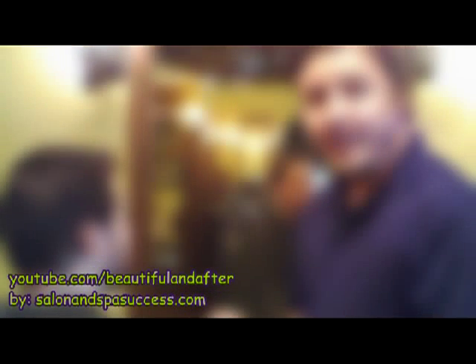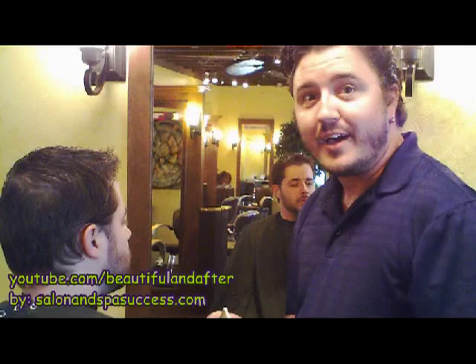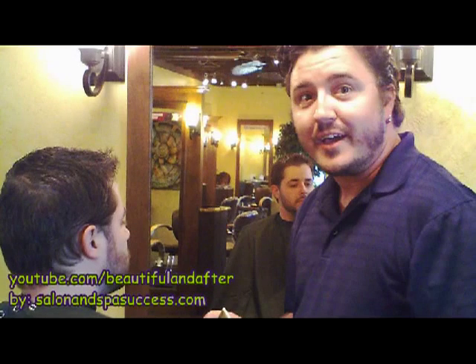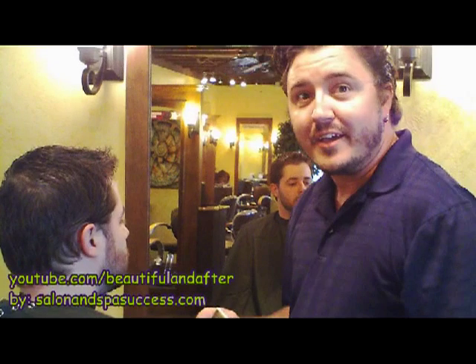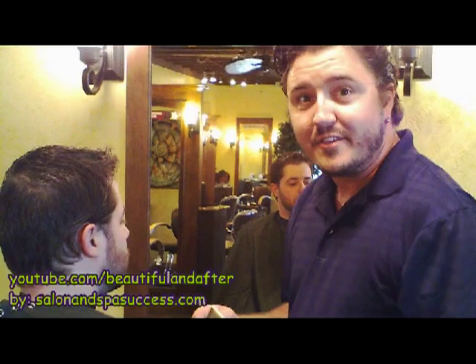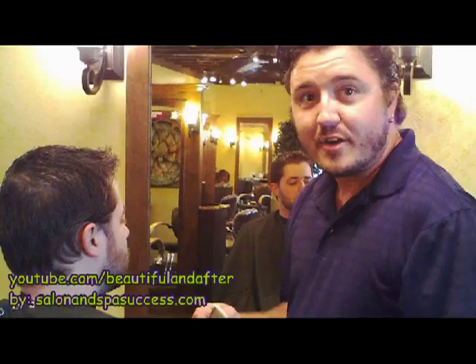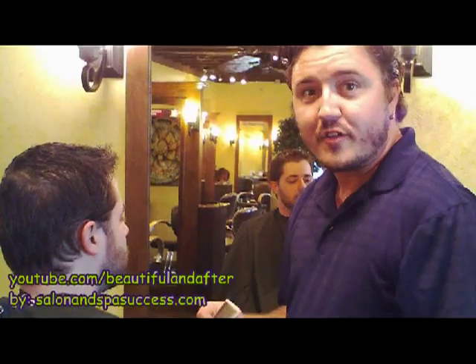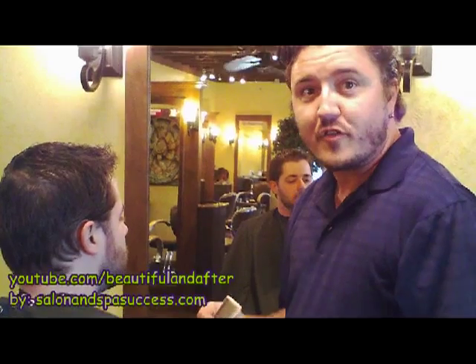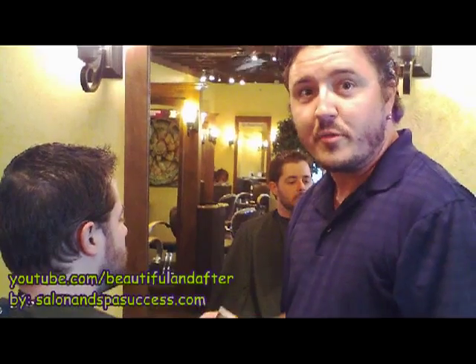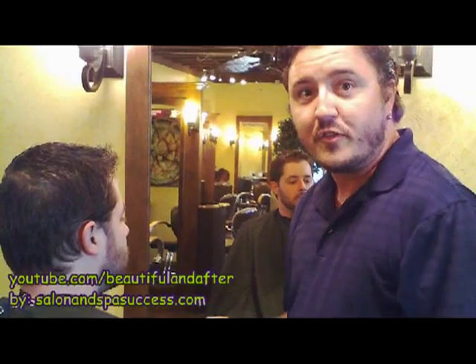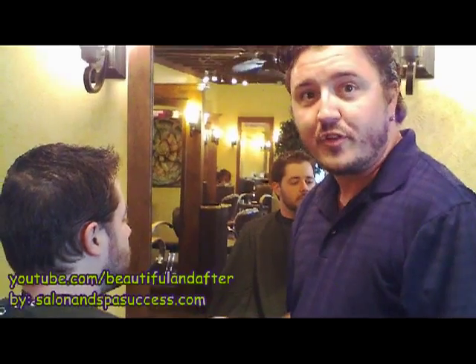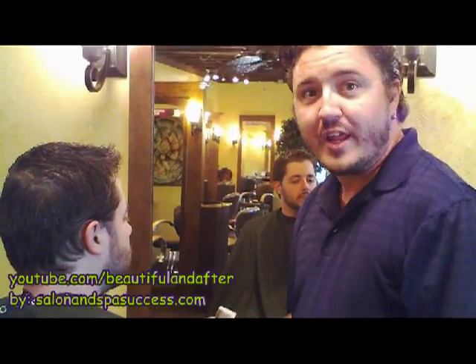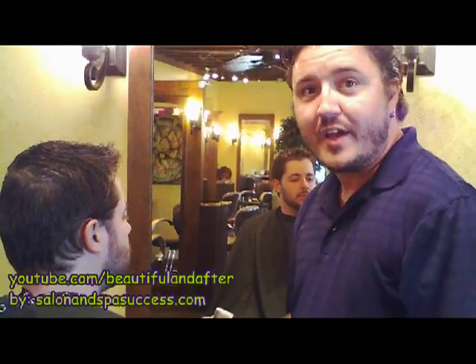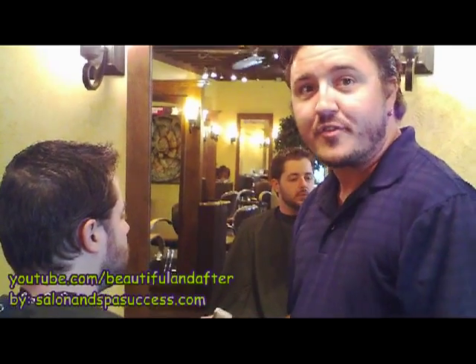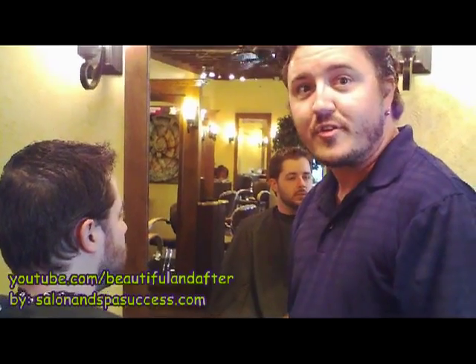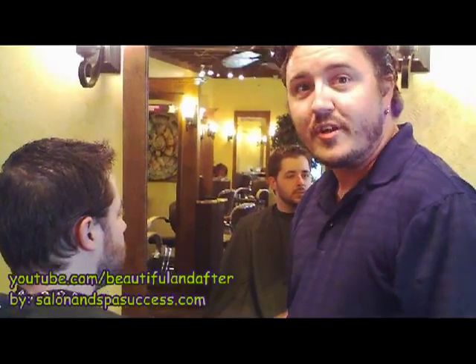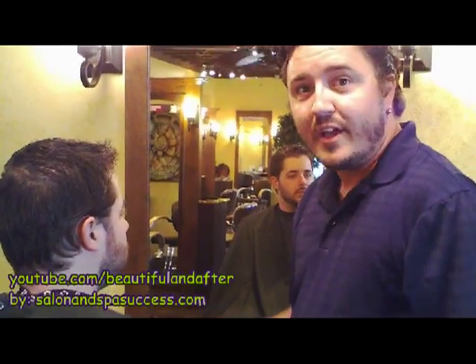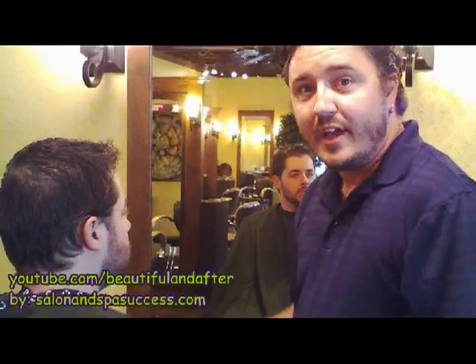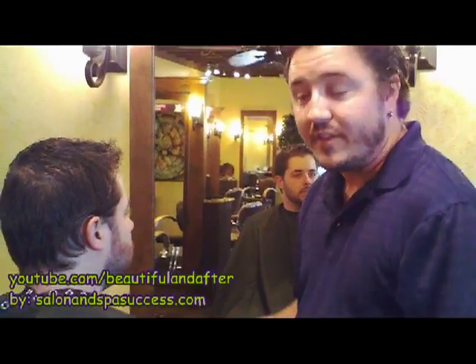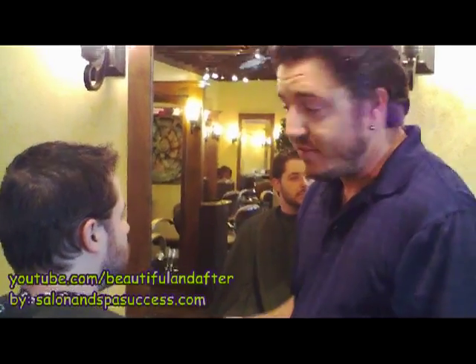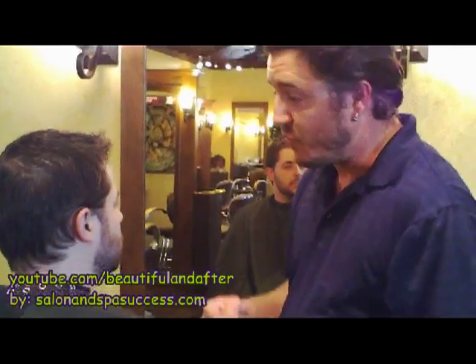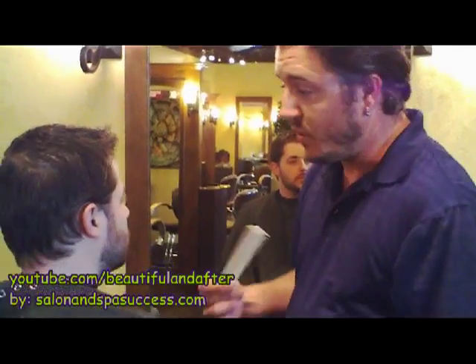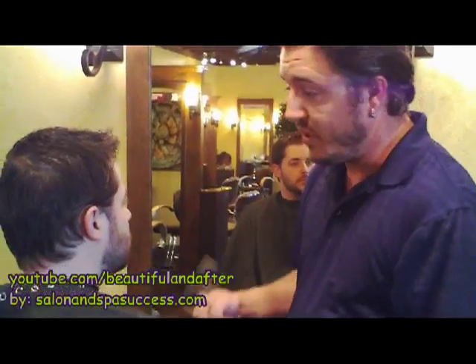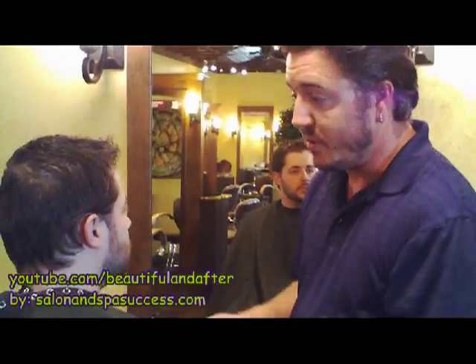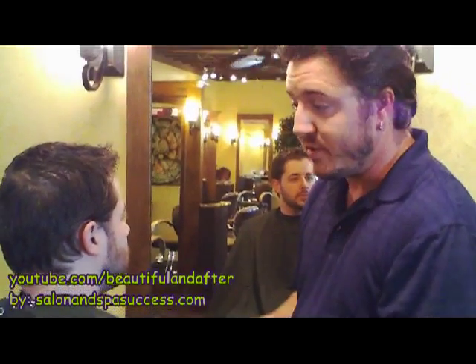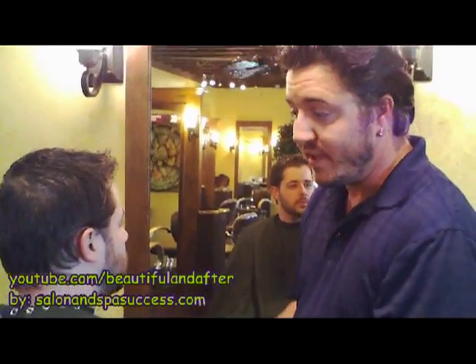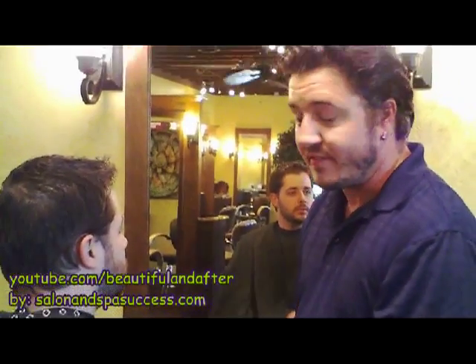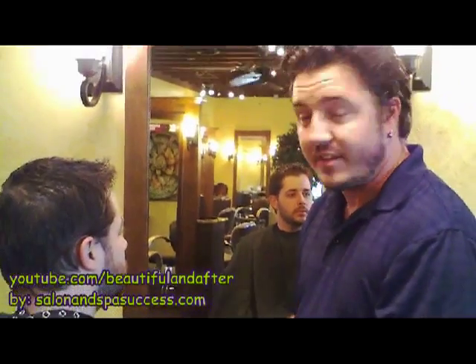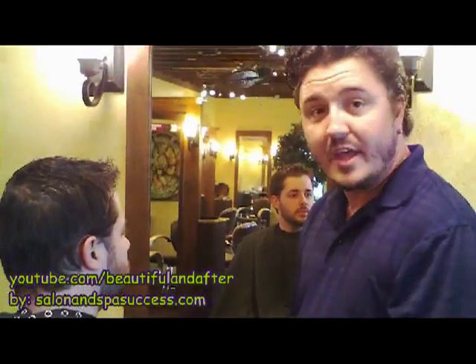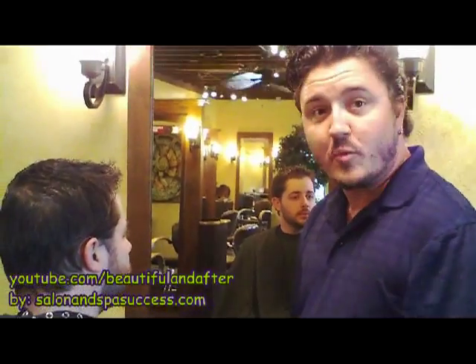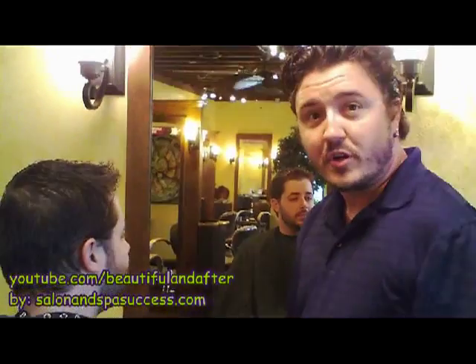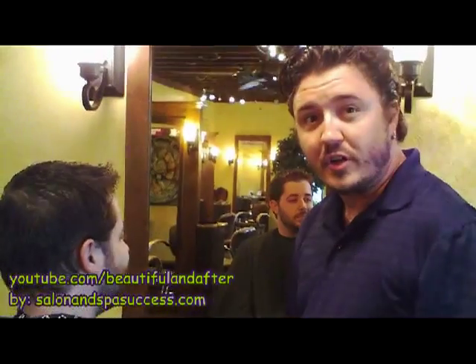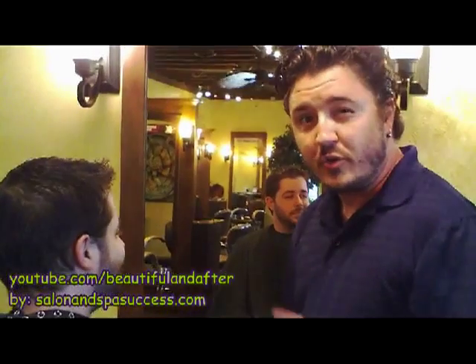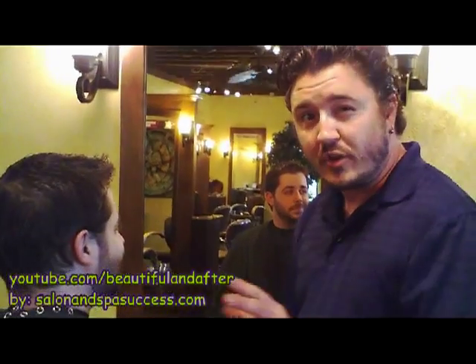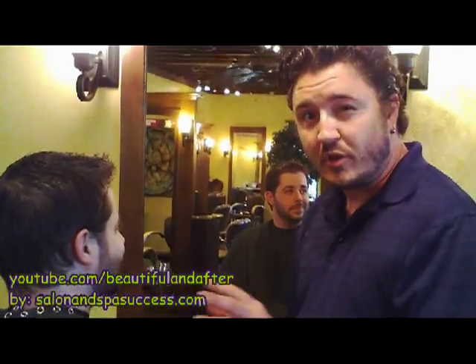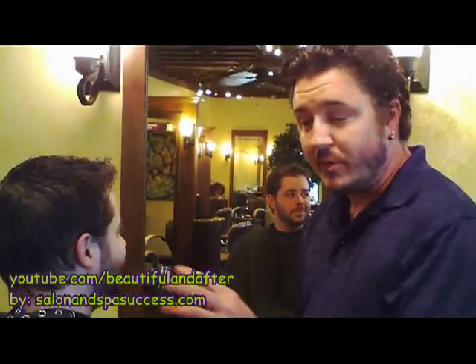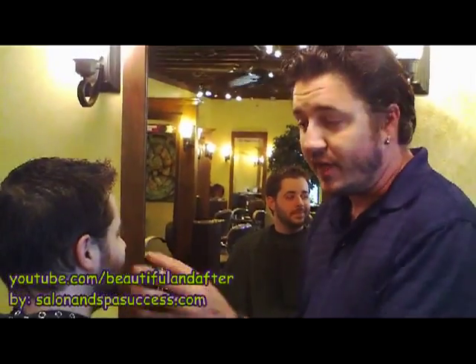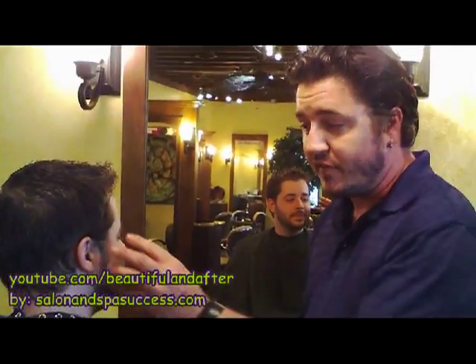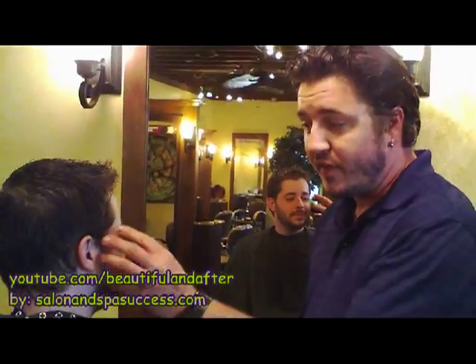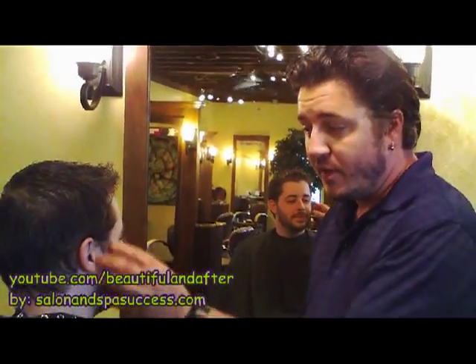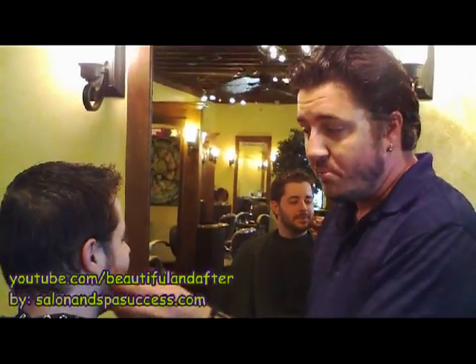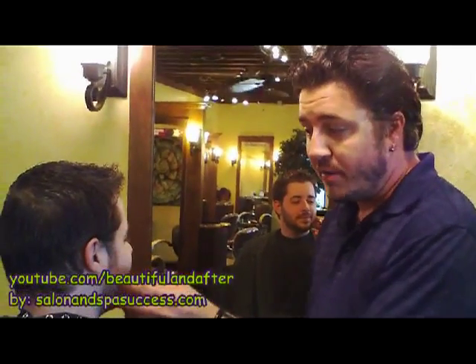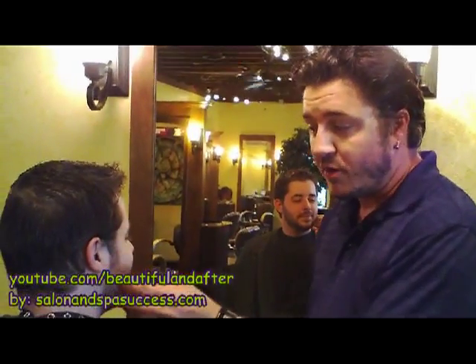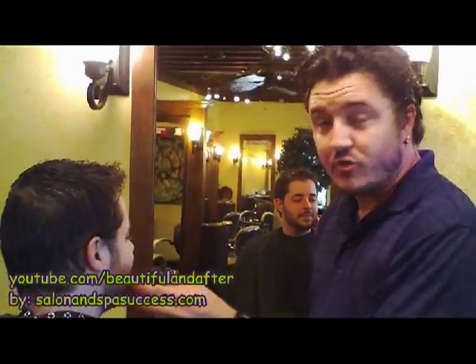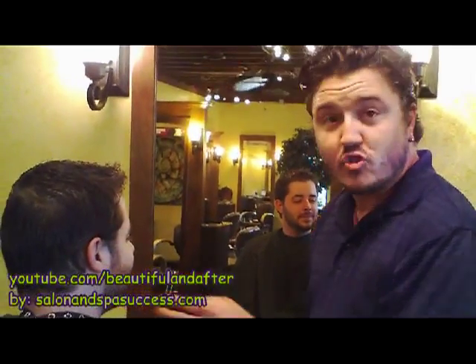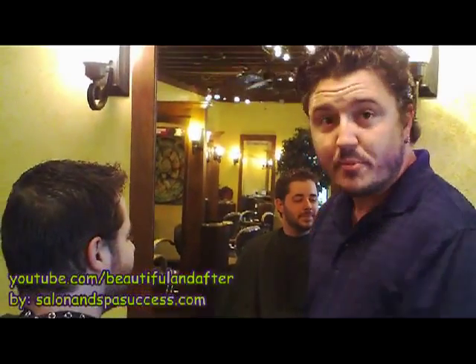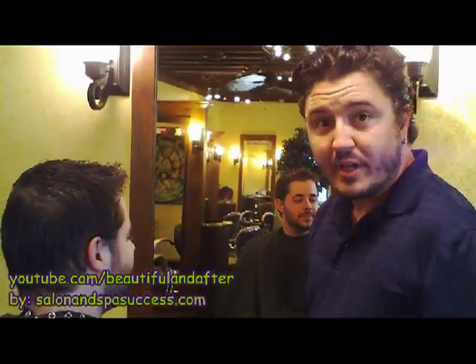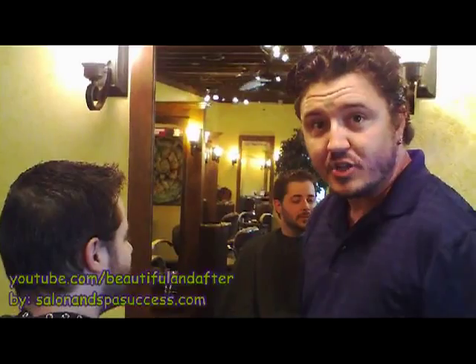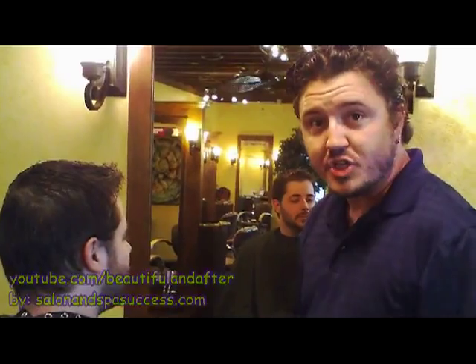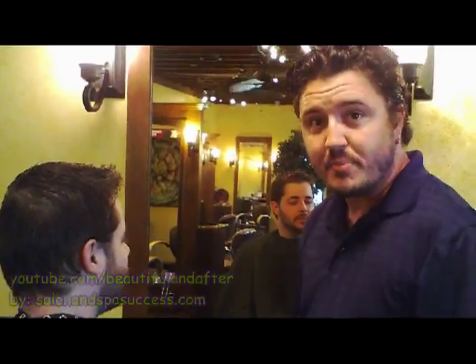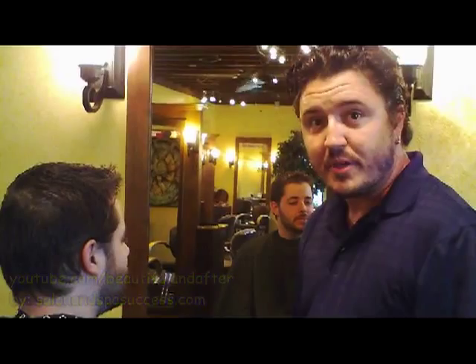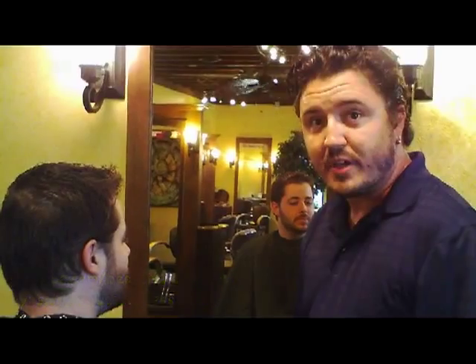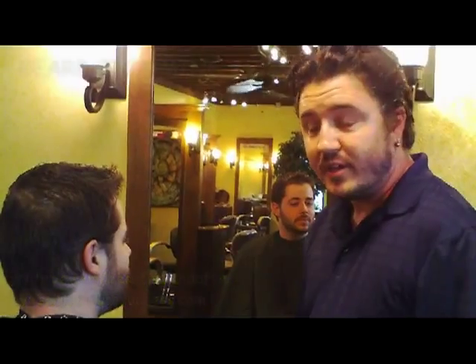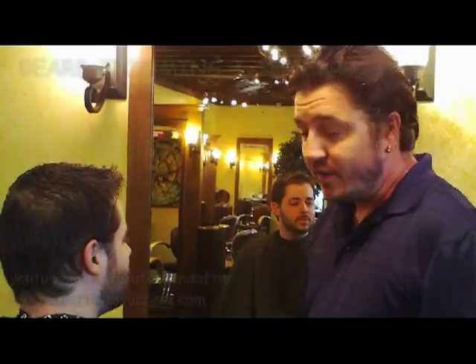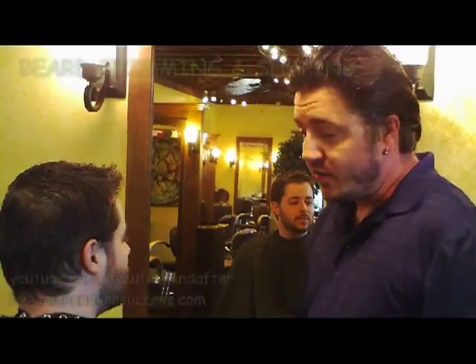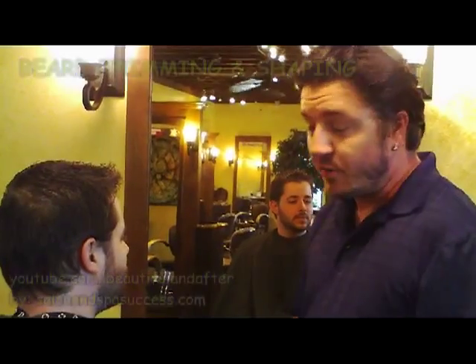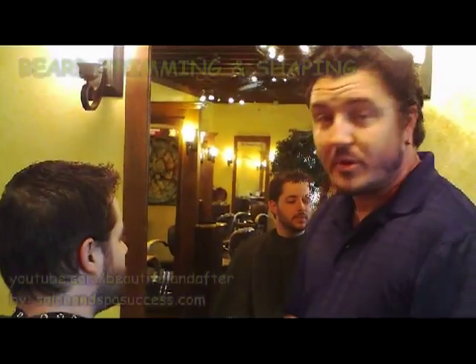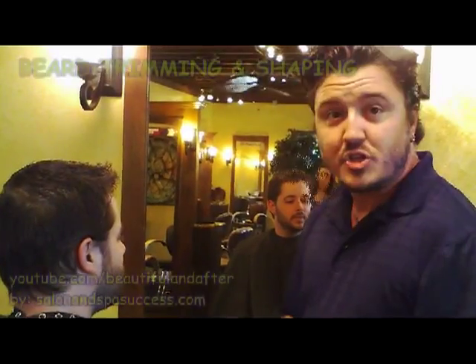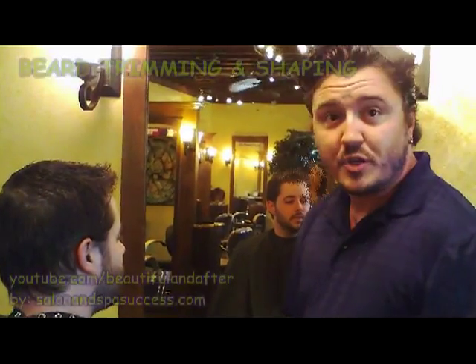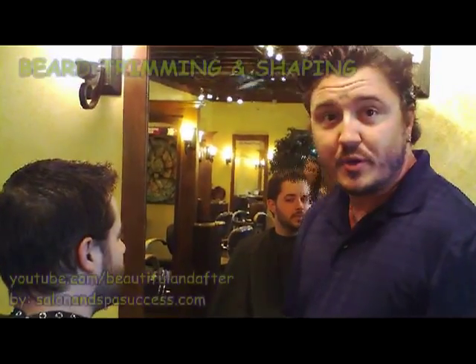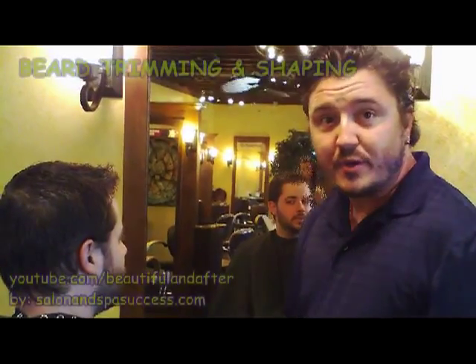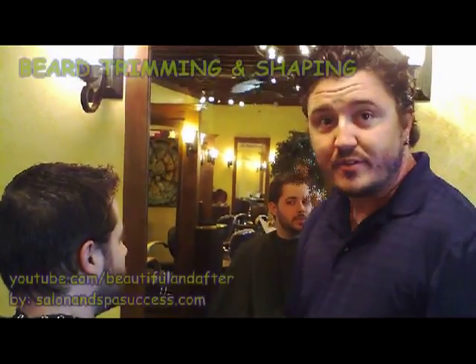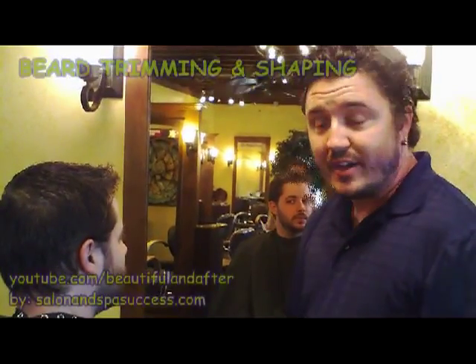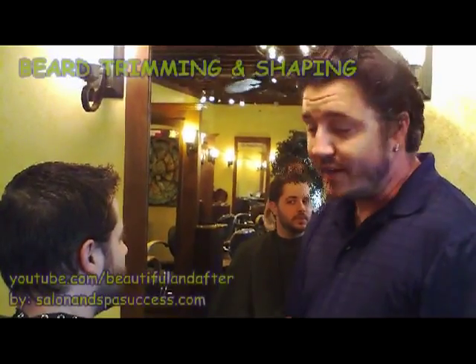Hi, it's Eric from Beautiful After, and this is William. Today we're going to do a little bit of beard trimming and shaping, and I'm going to show you how it's done.